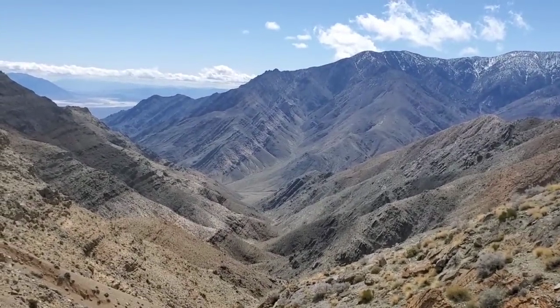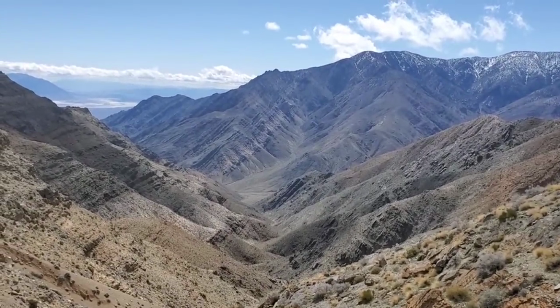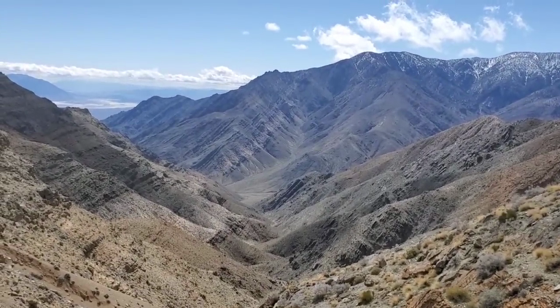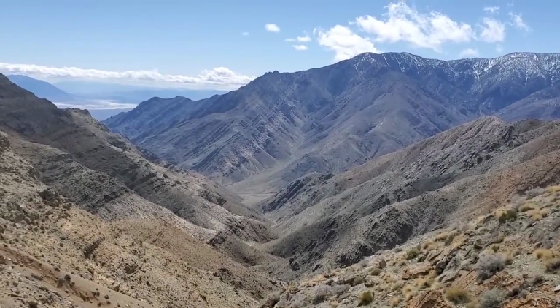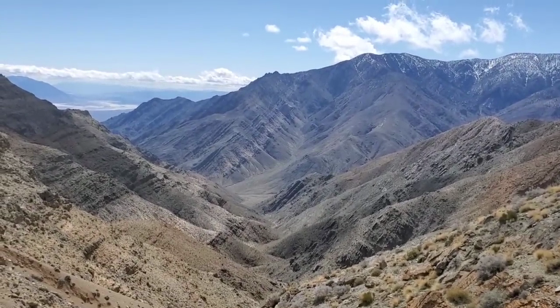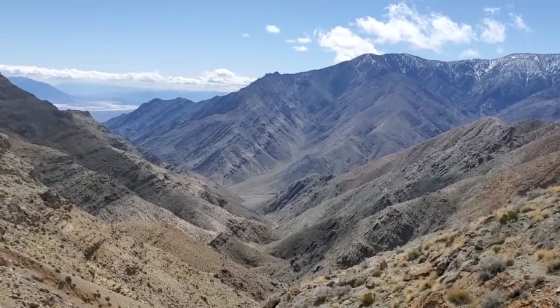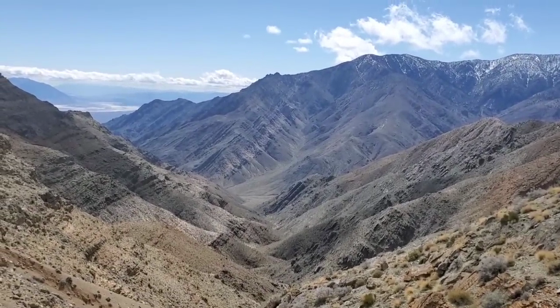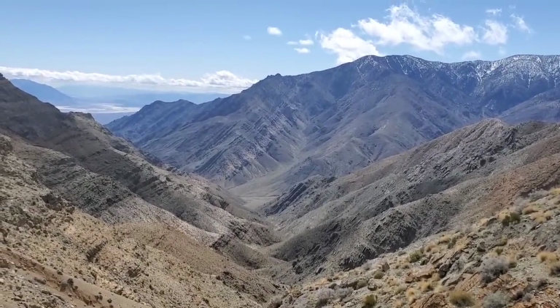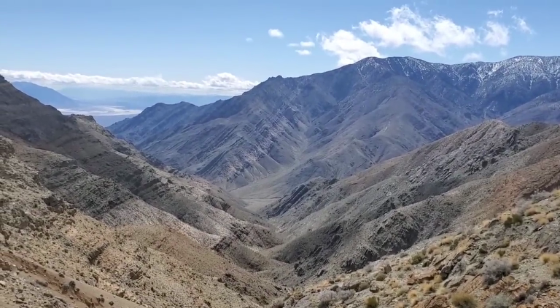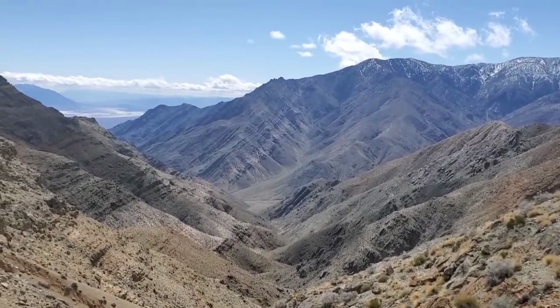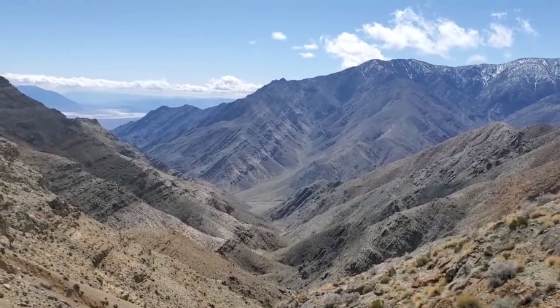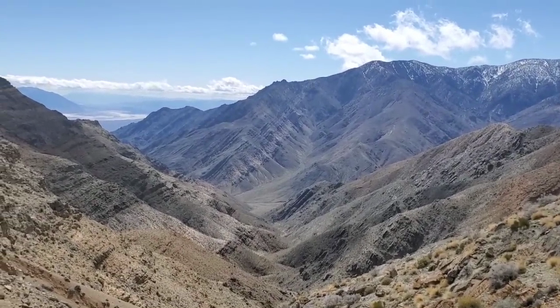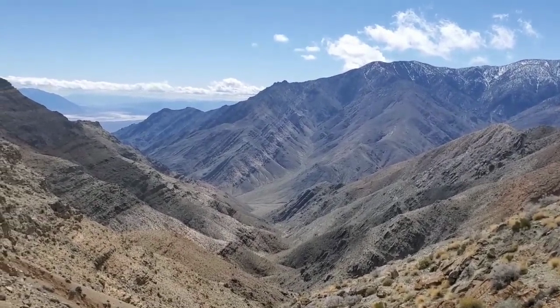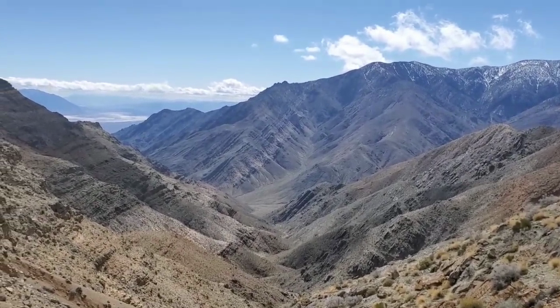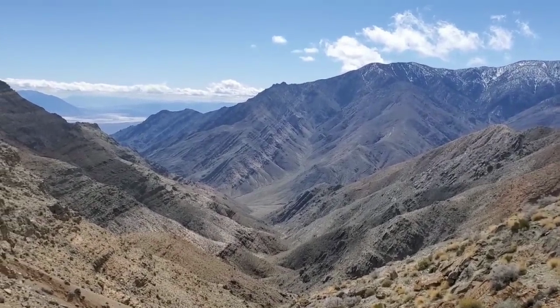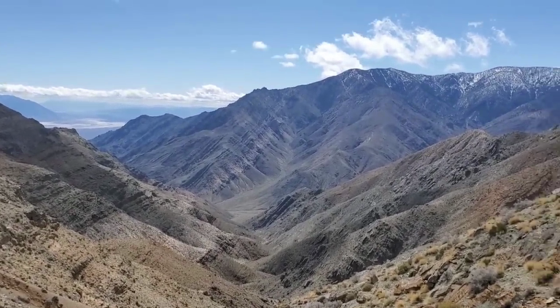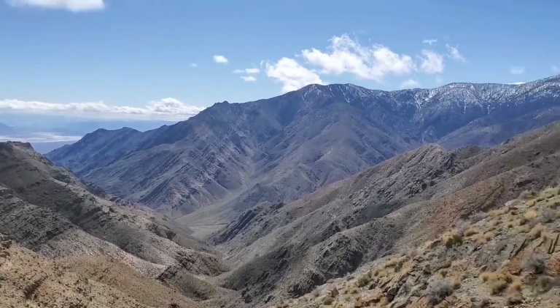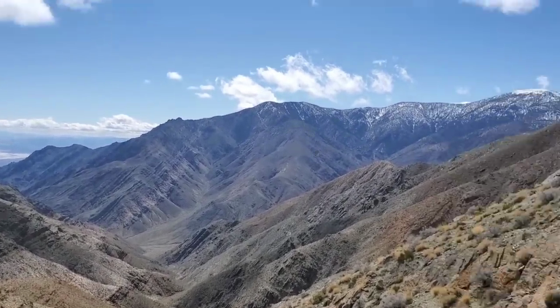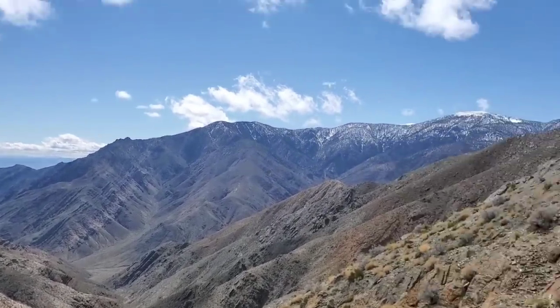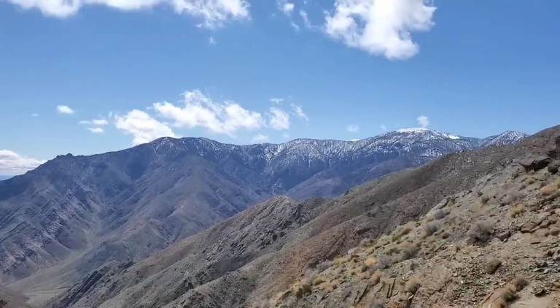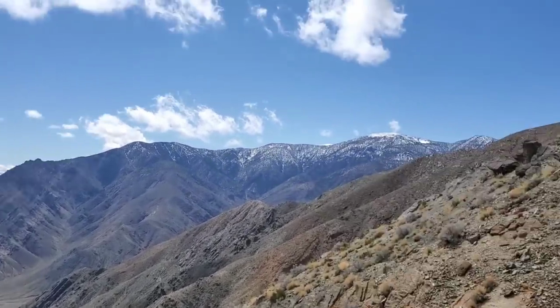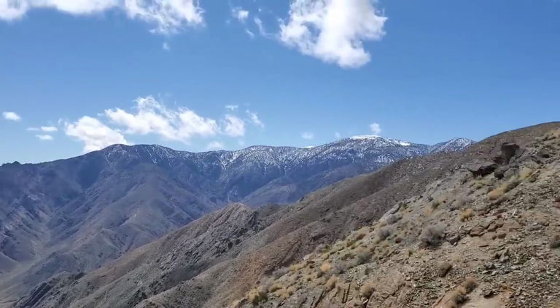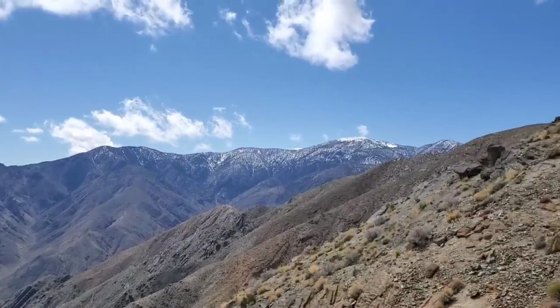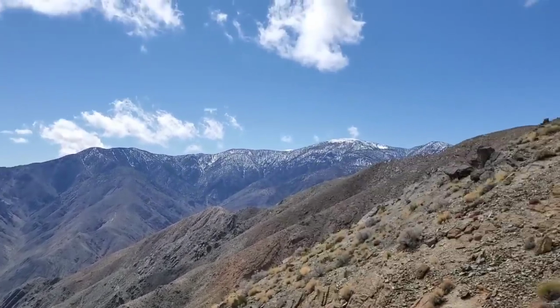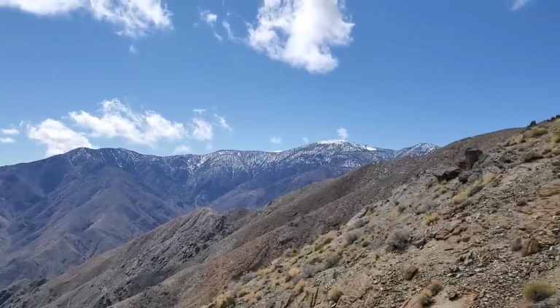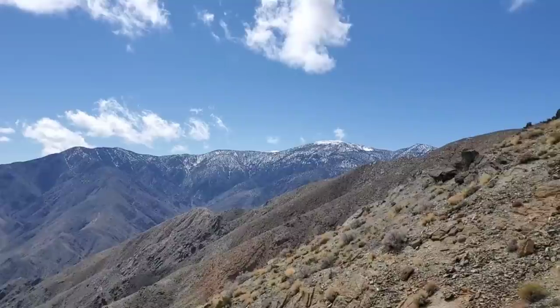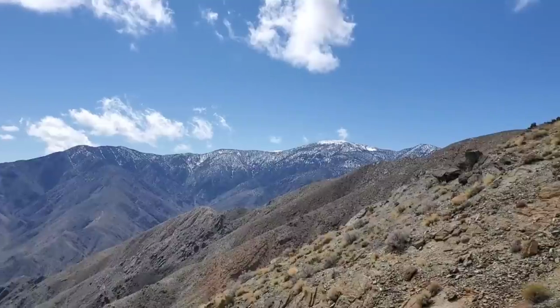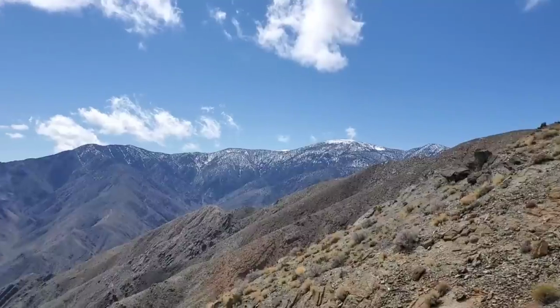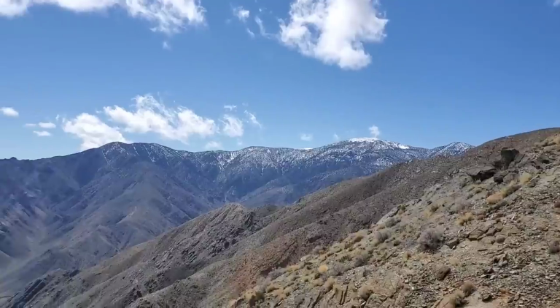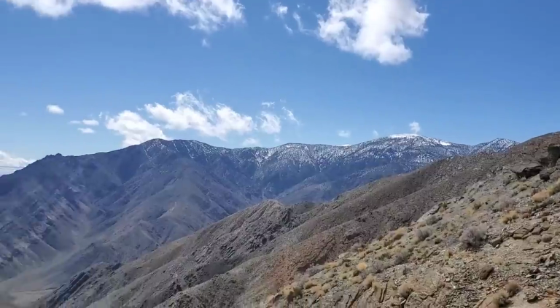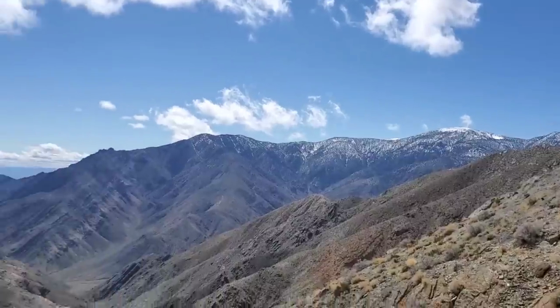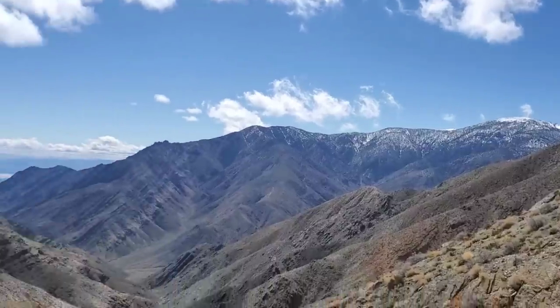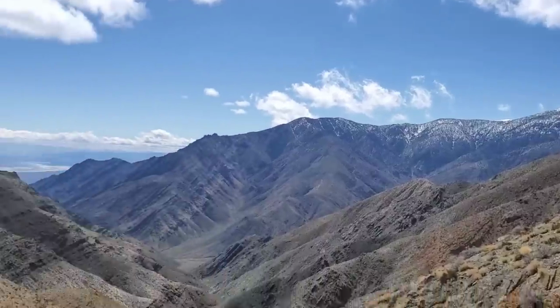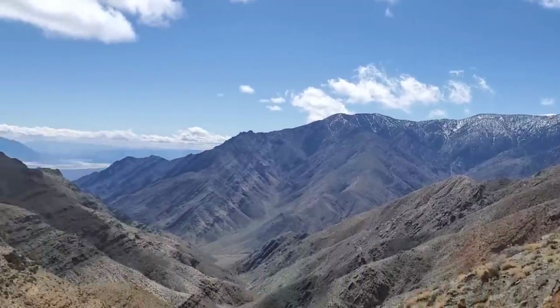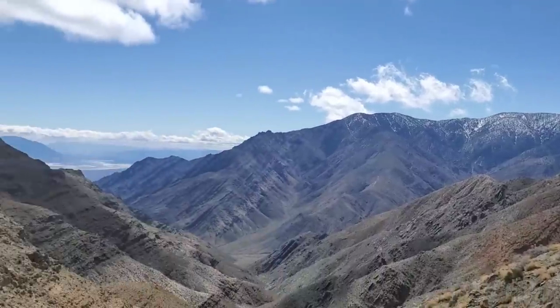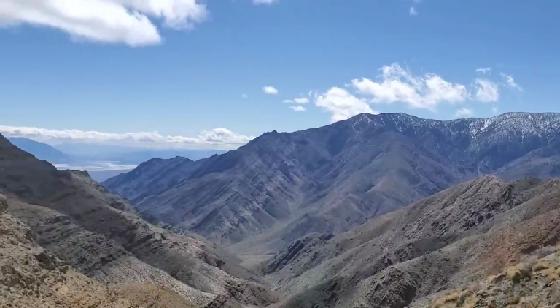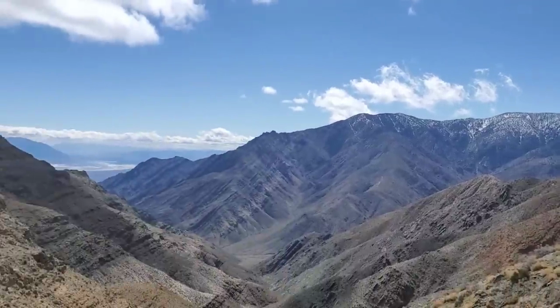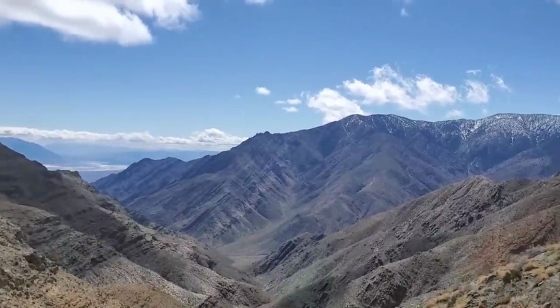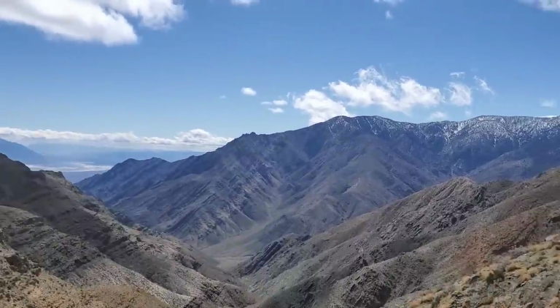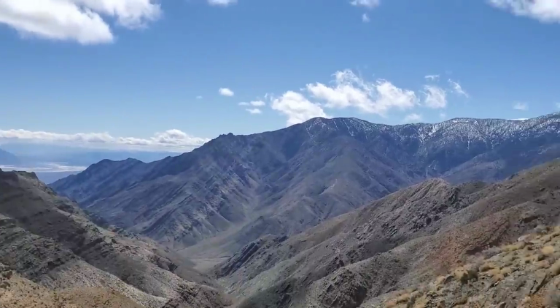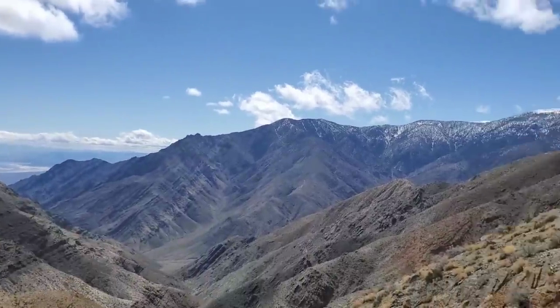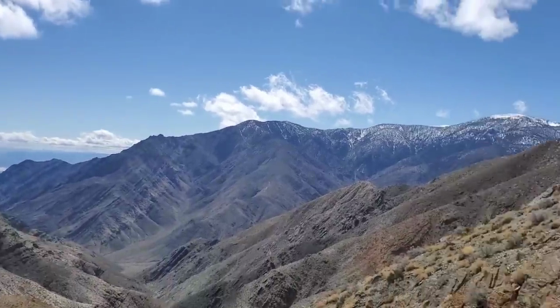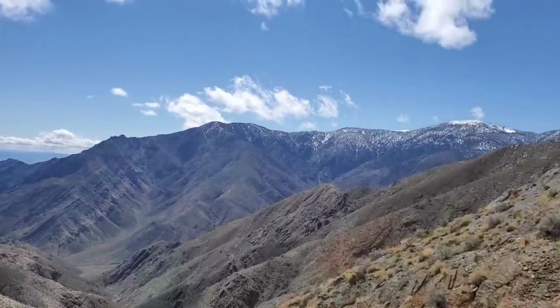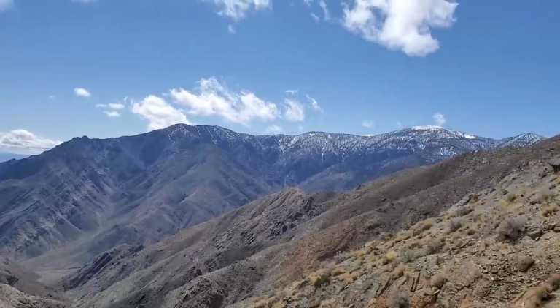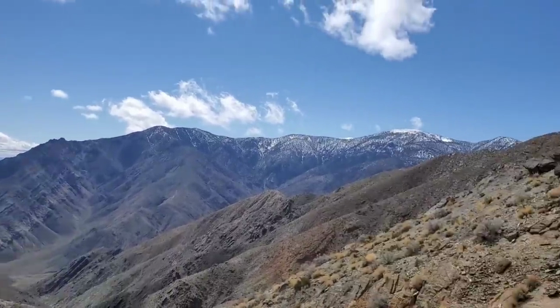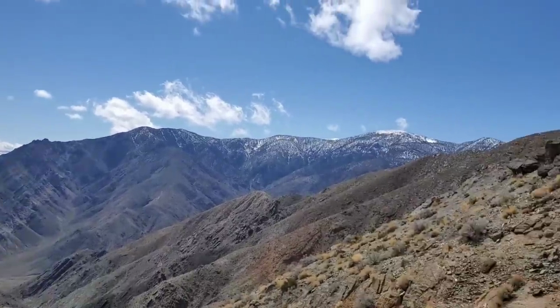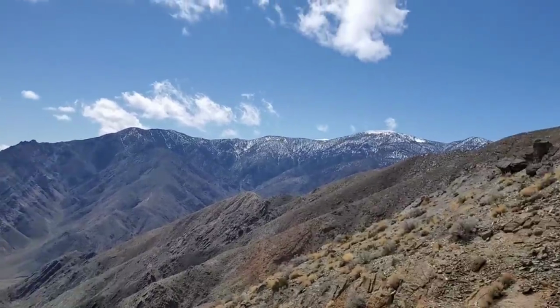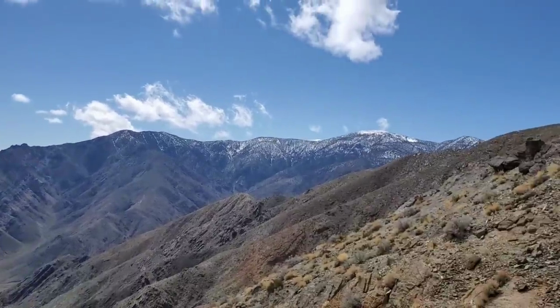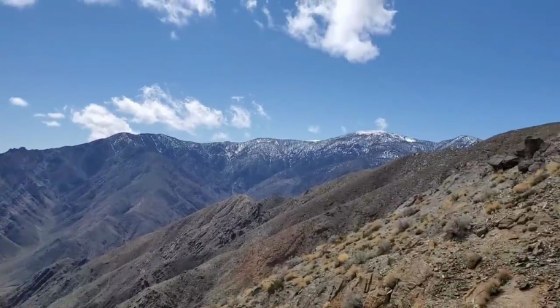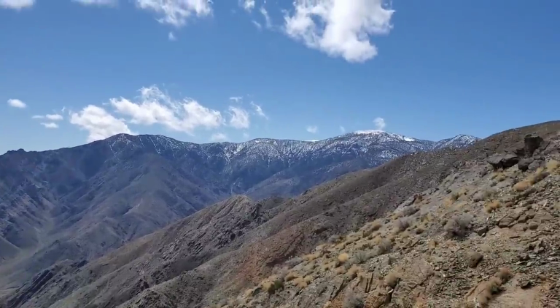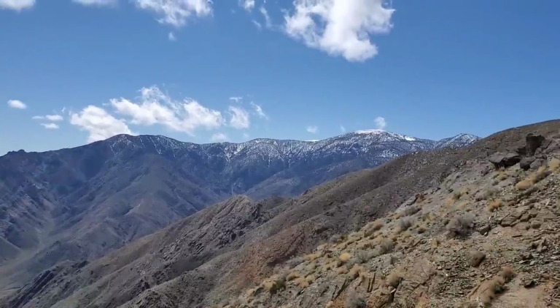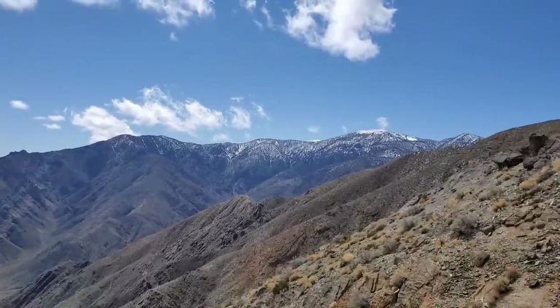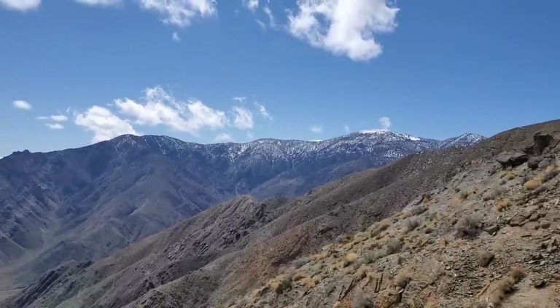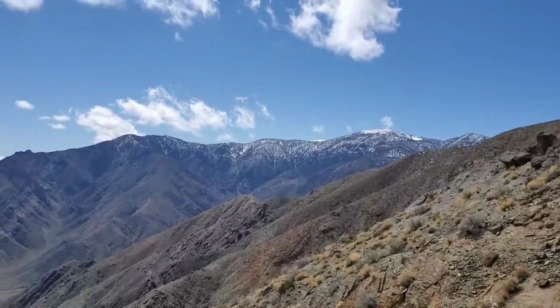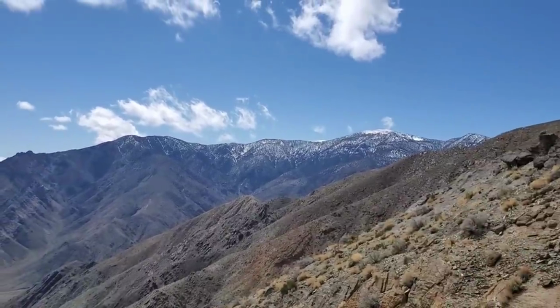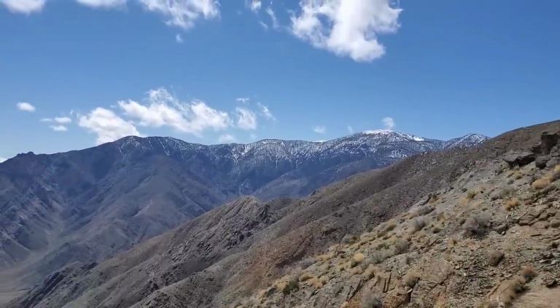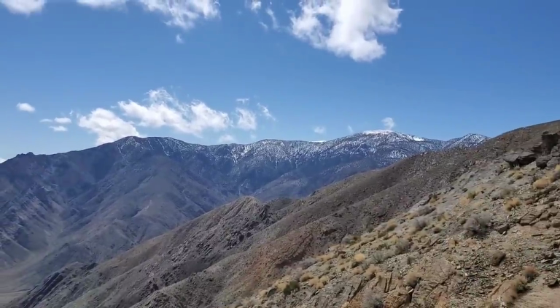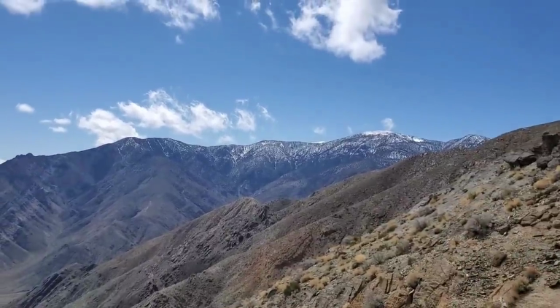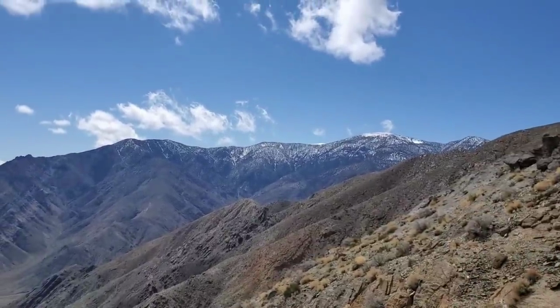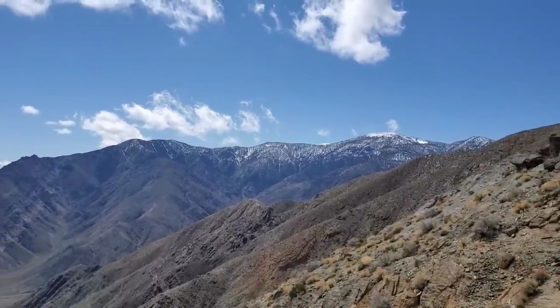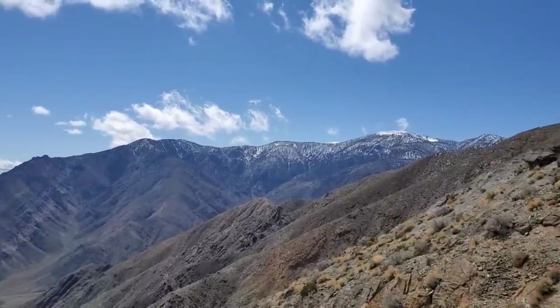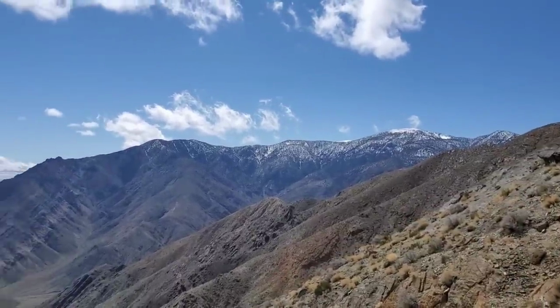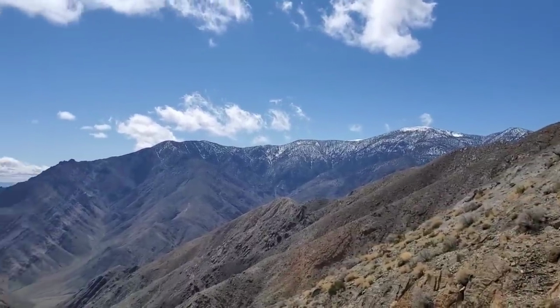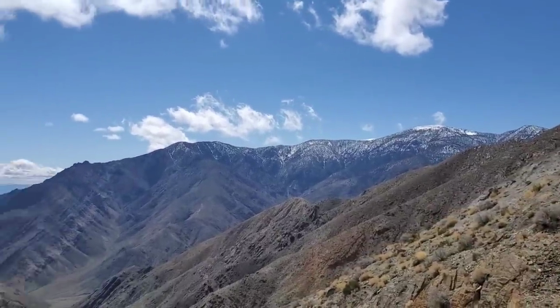You can see they're dipping to the east right there, all those rocks. They got some snow up there. A lot of people don't even know there's snow in Death Valley.